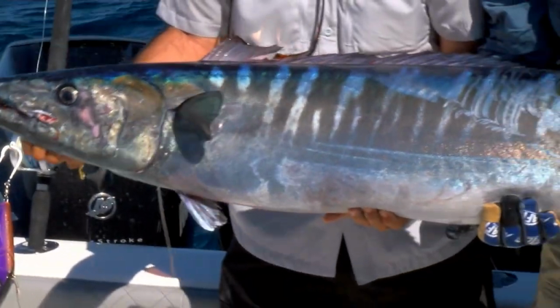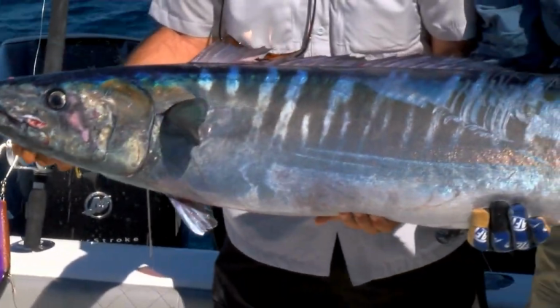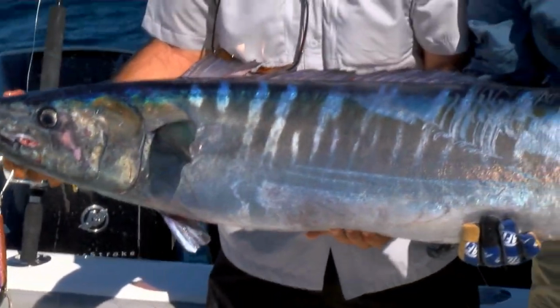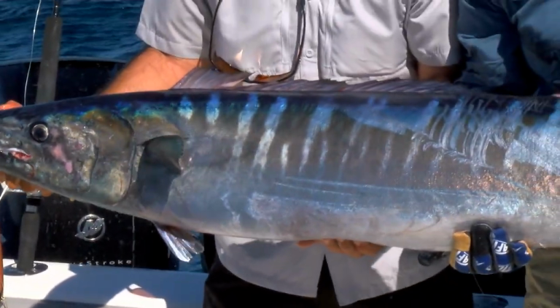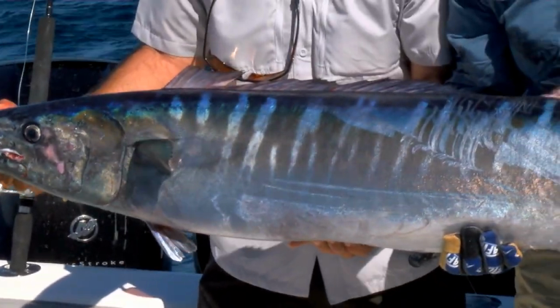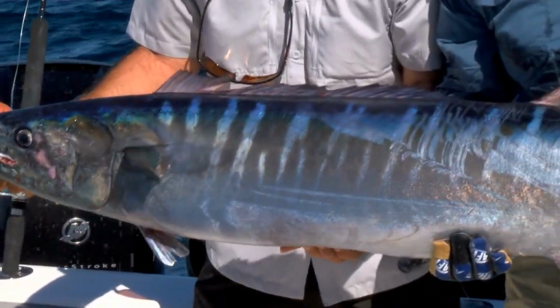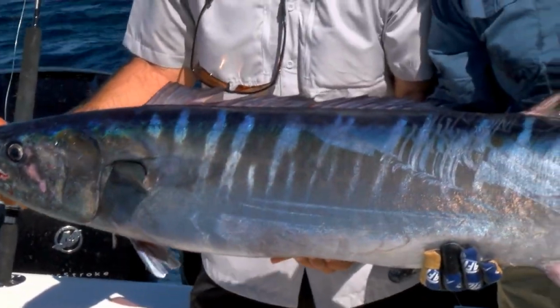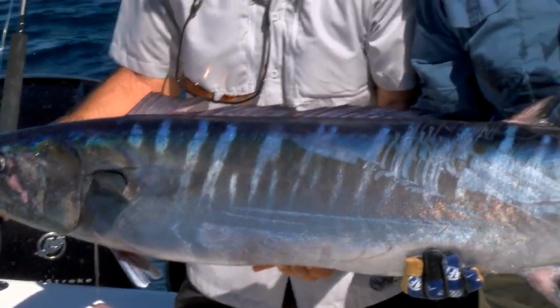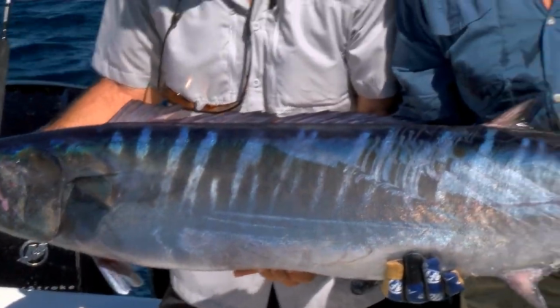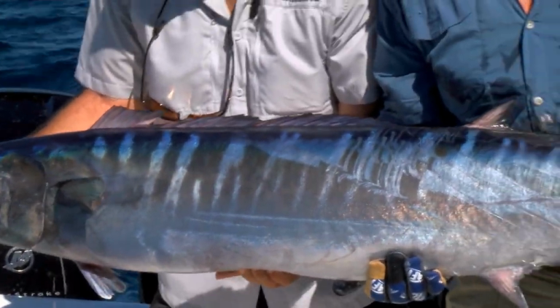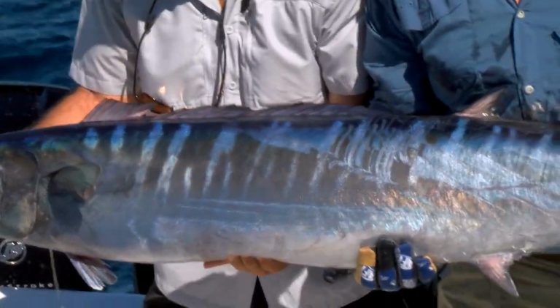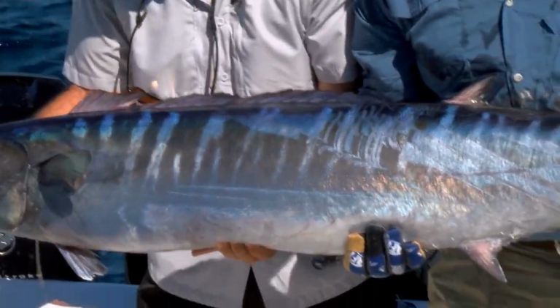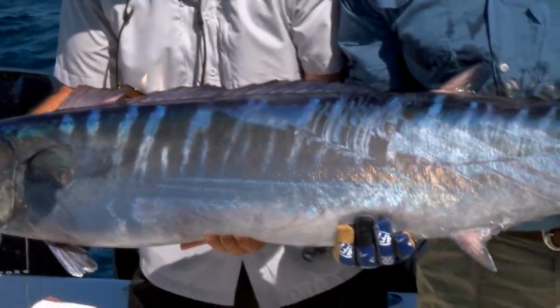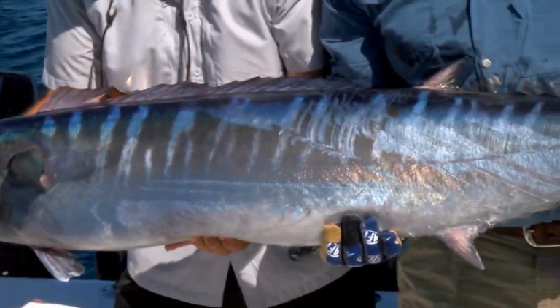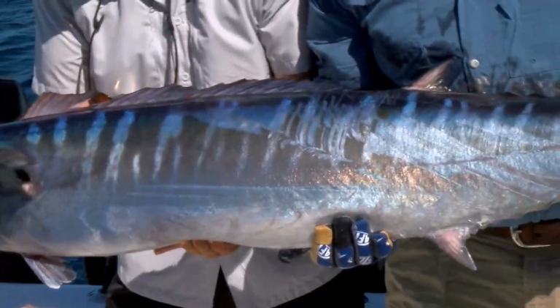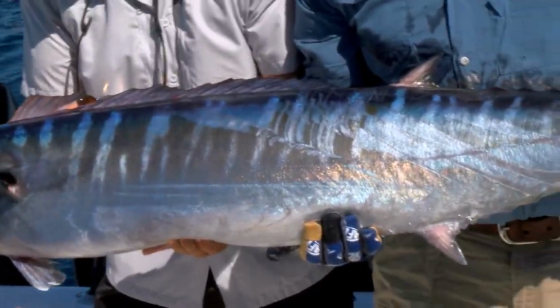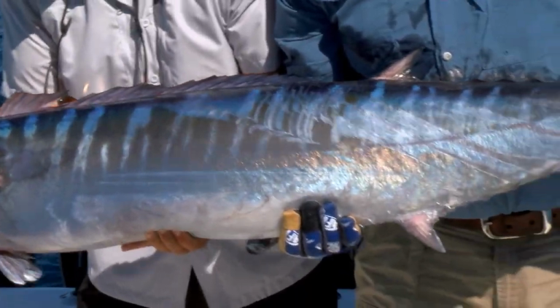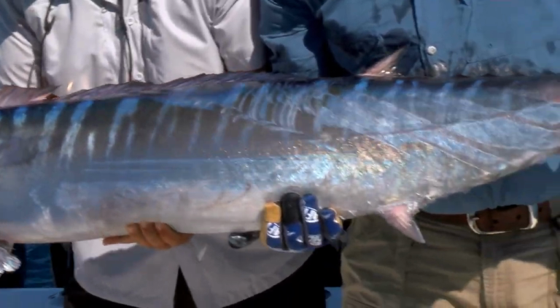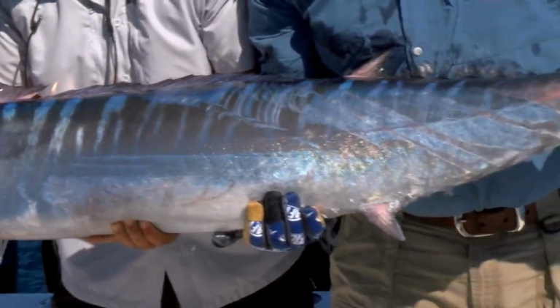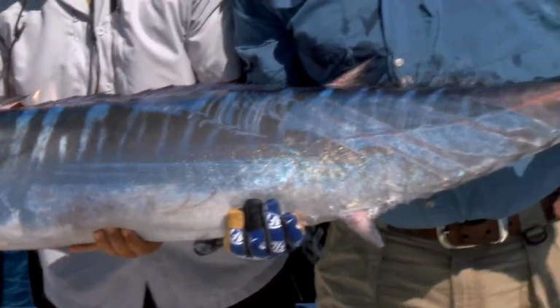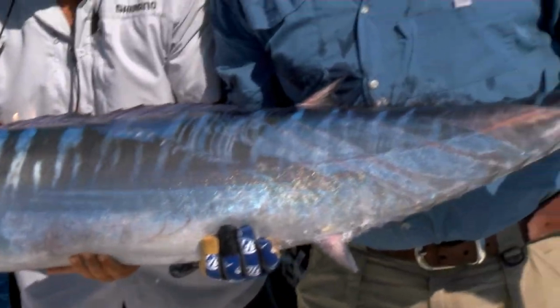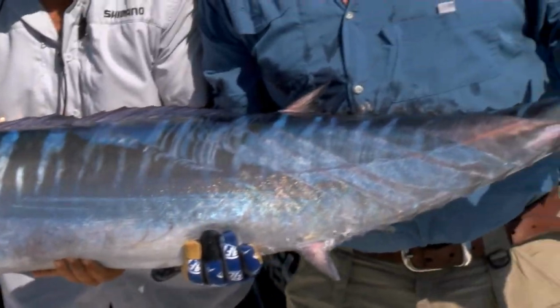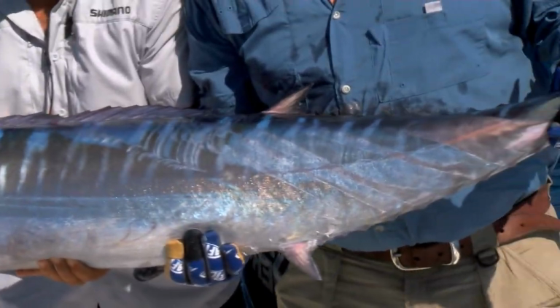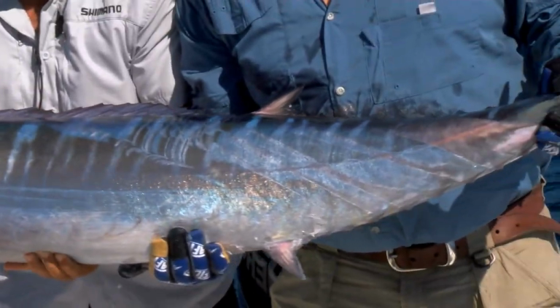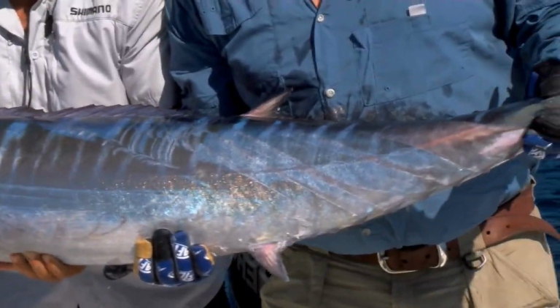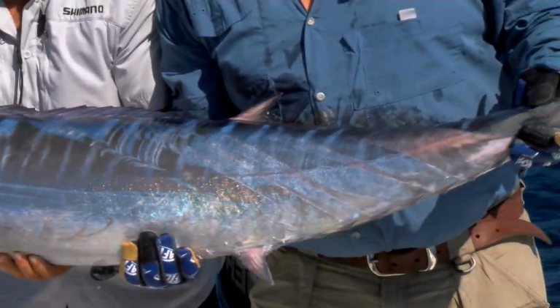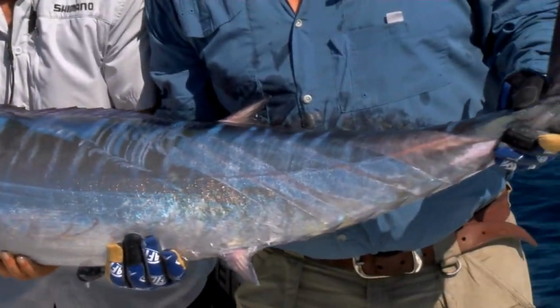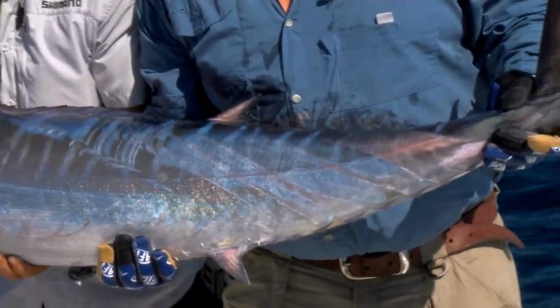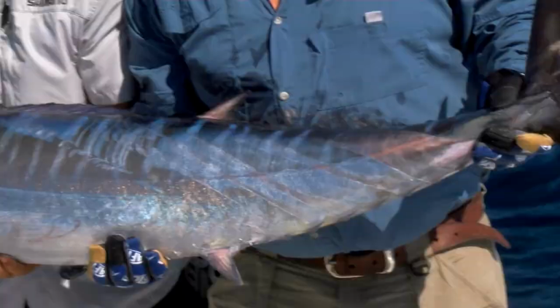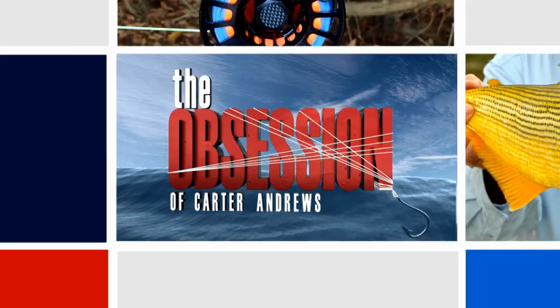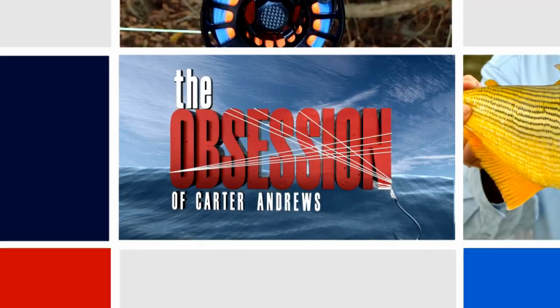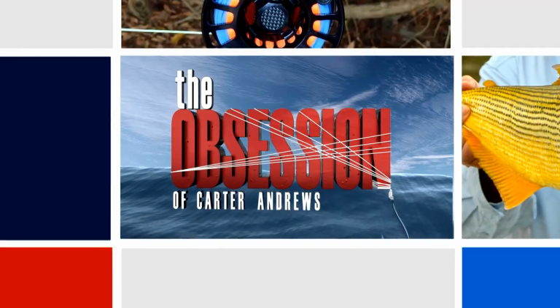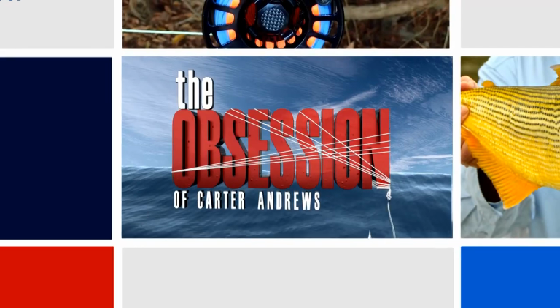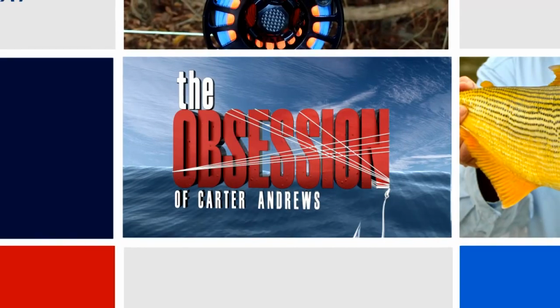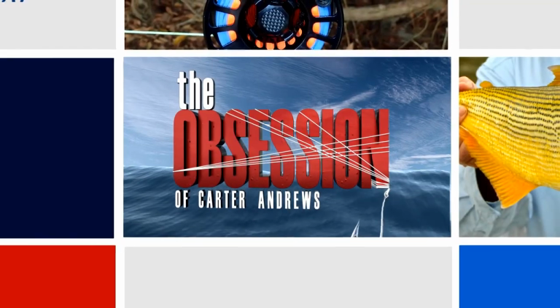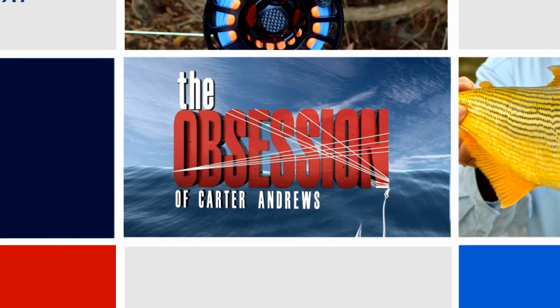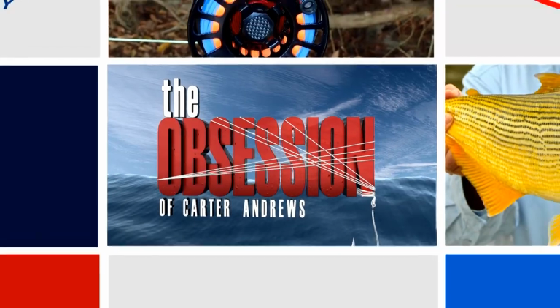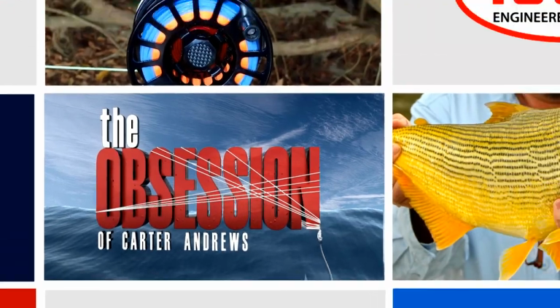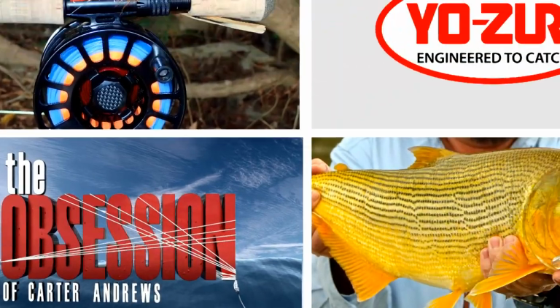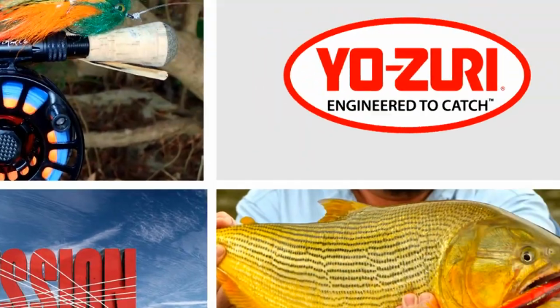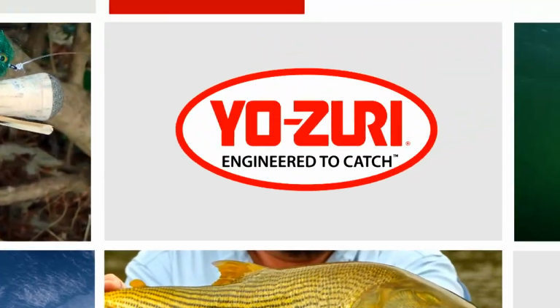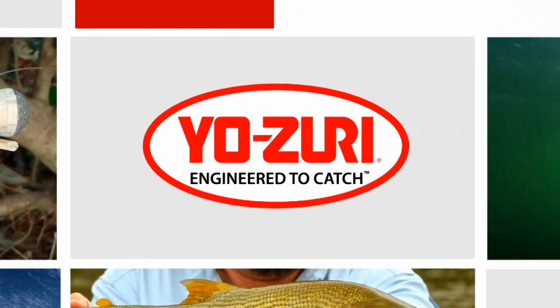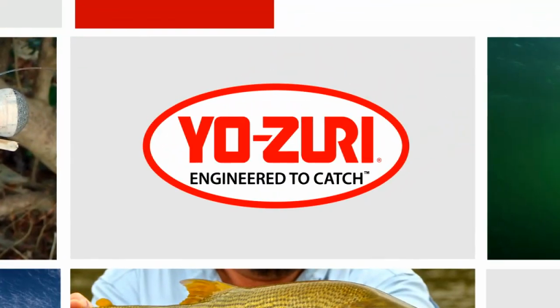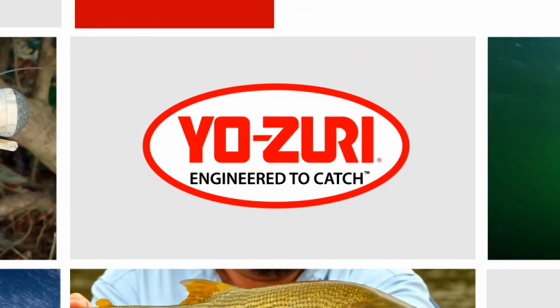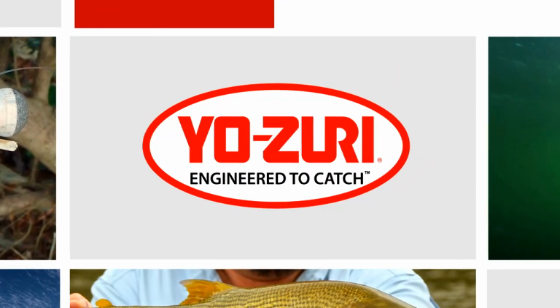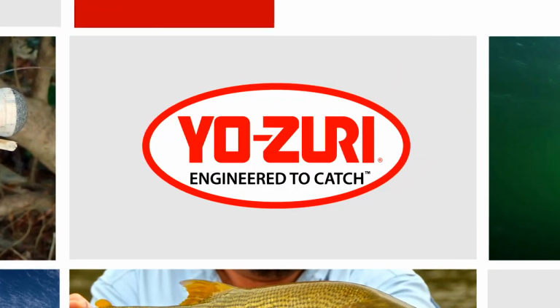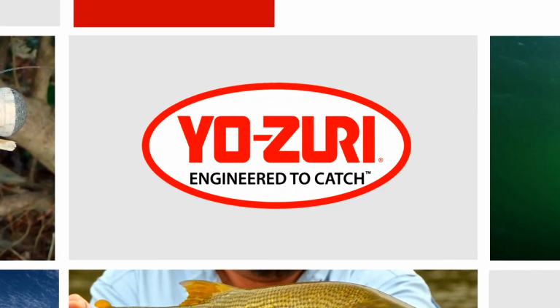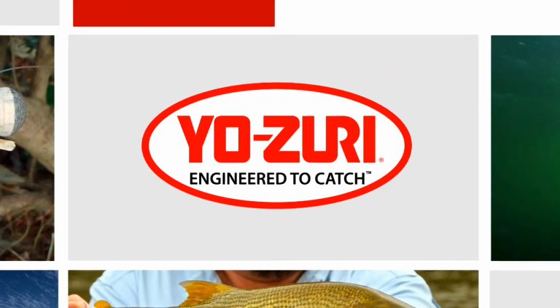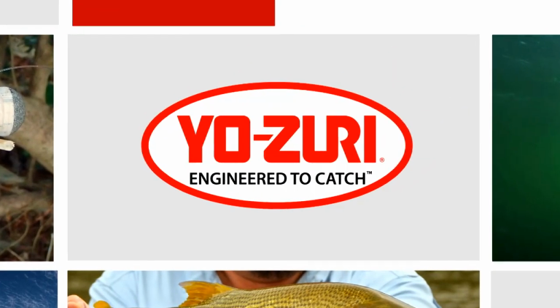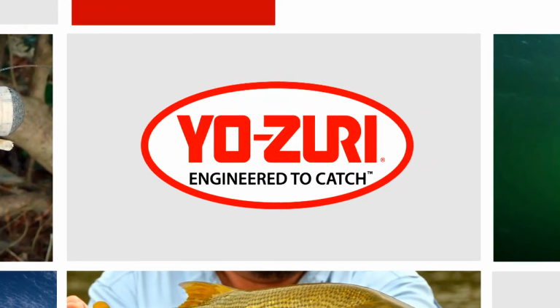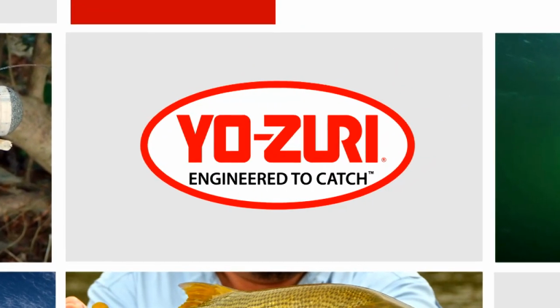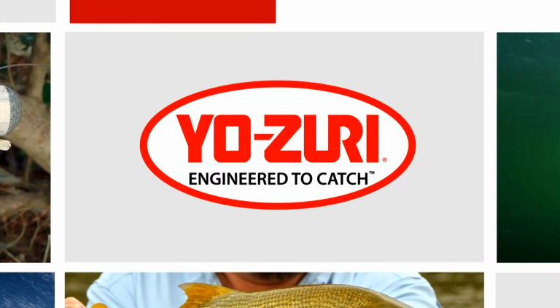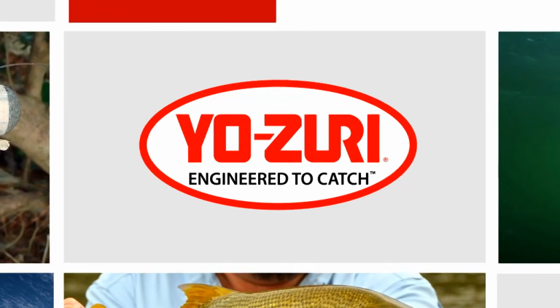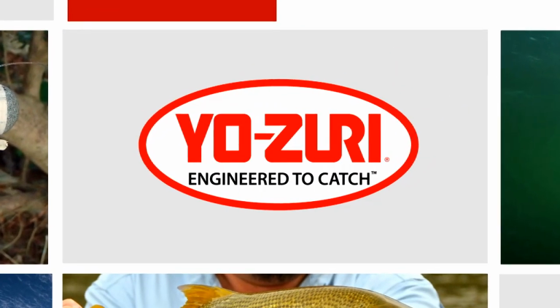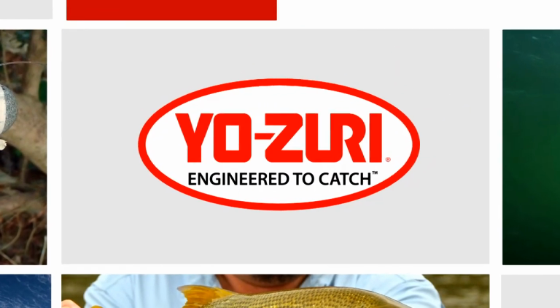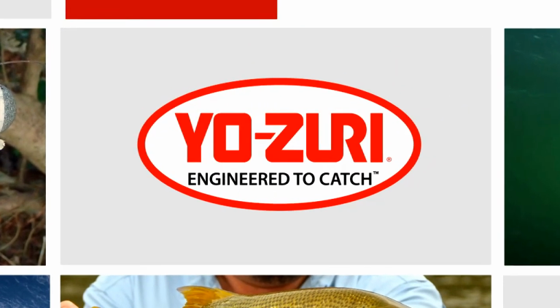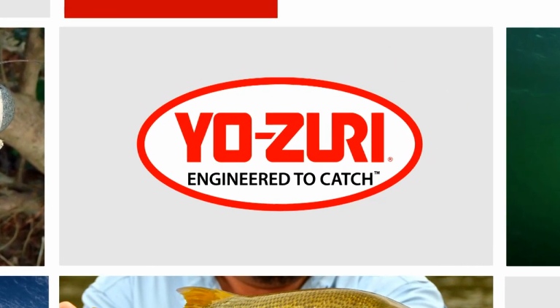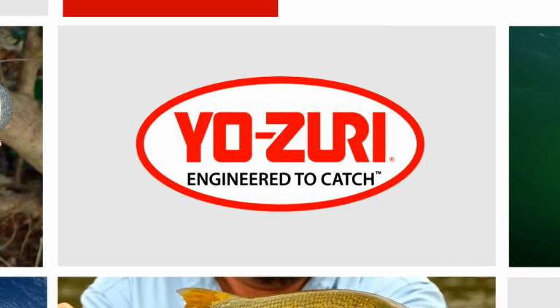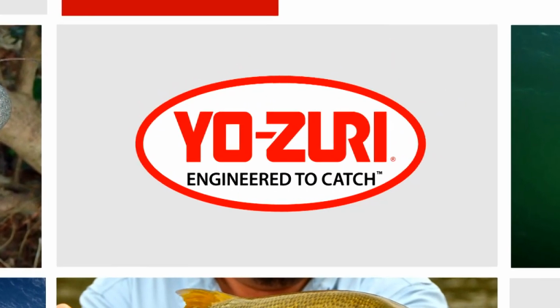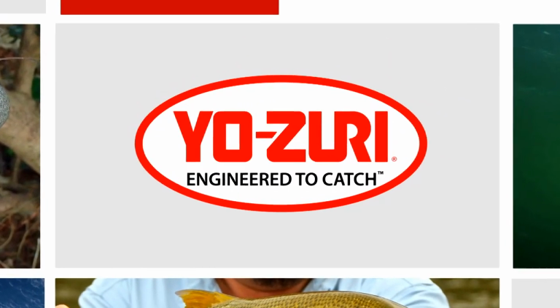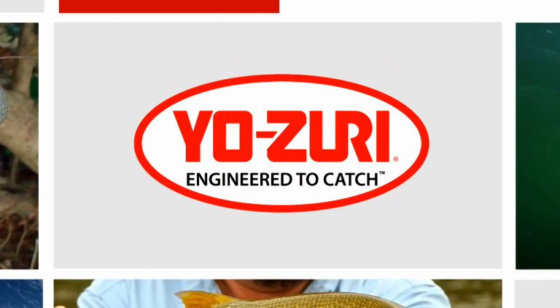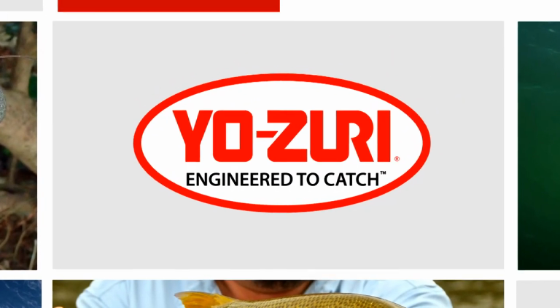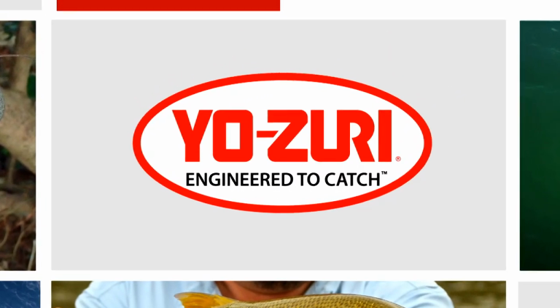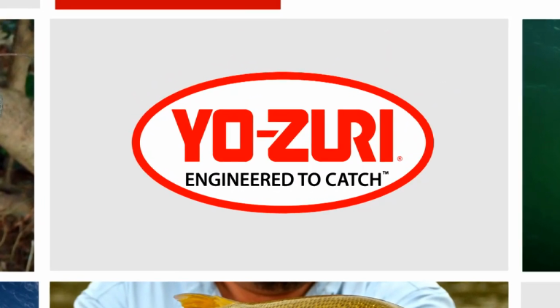Really nice fish. They are chewing the Bonita up. Yozuri — engineered to catch.